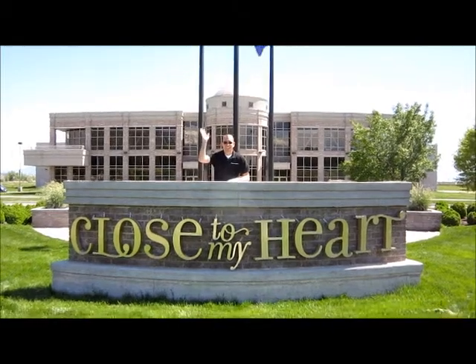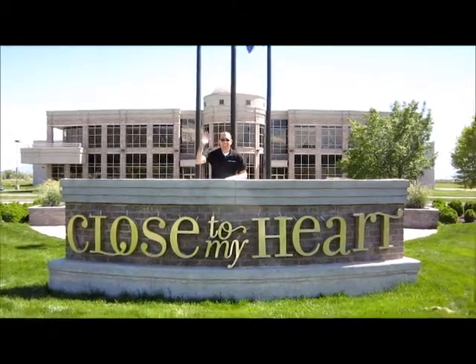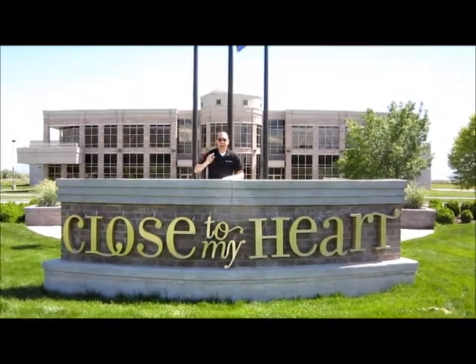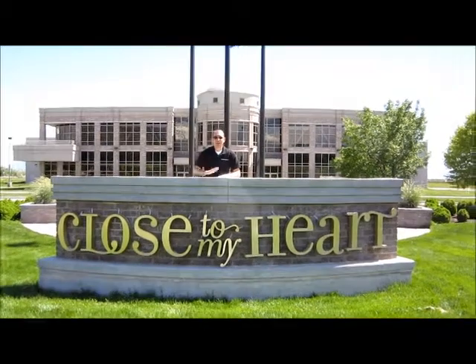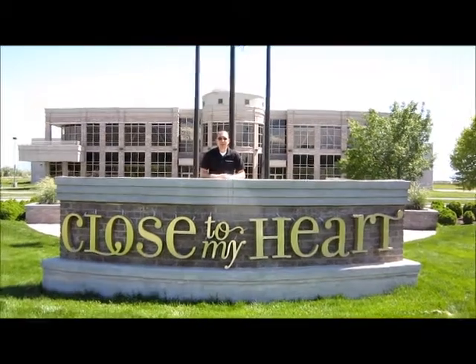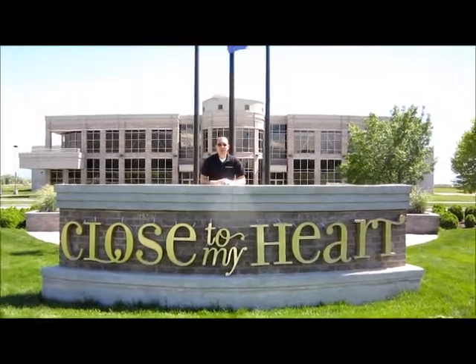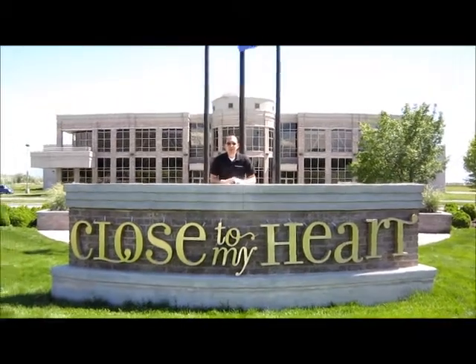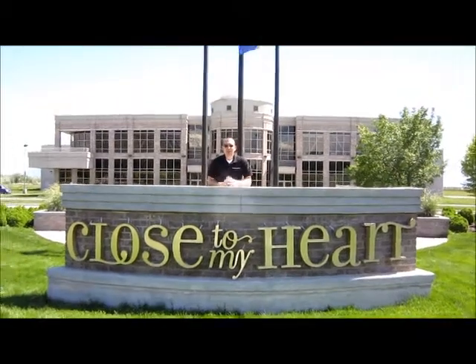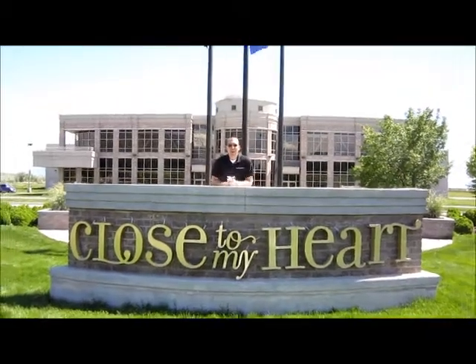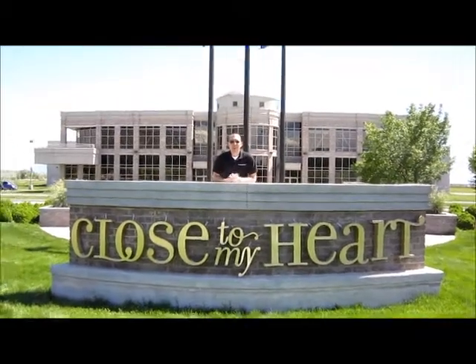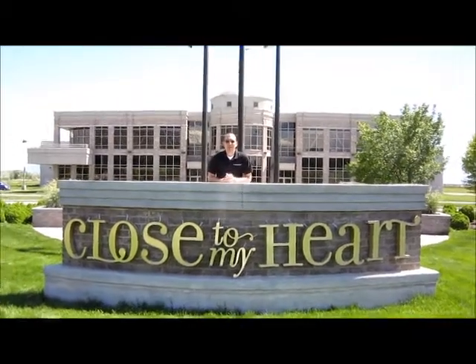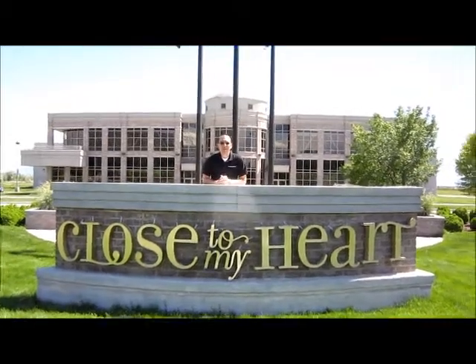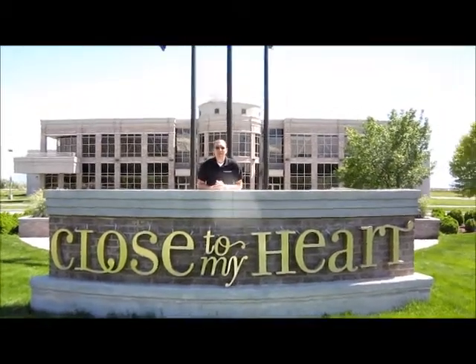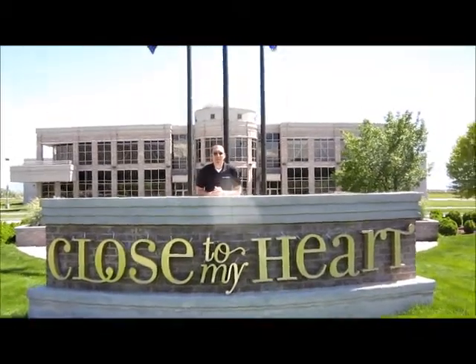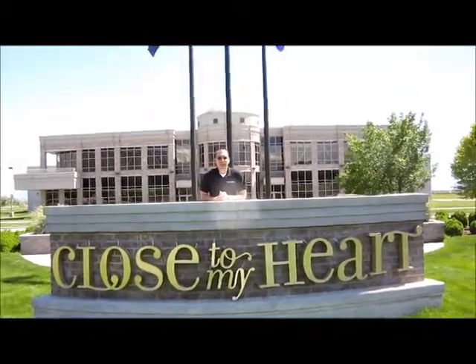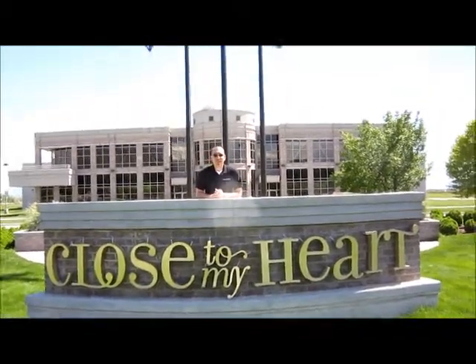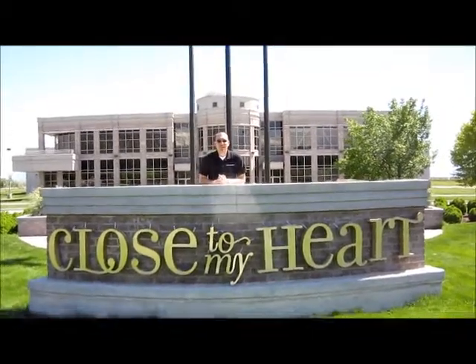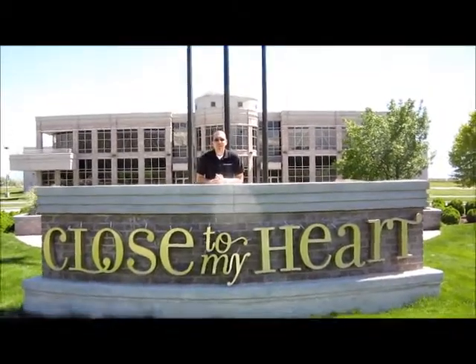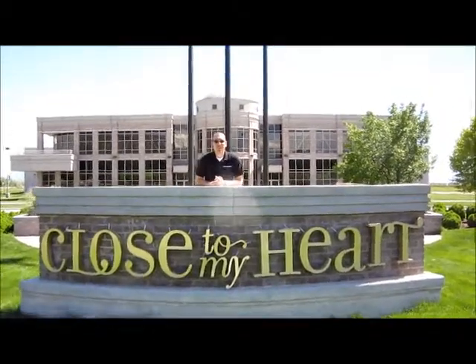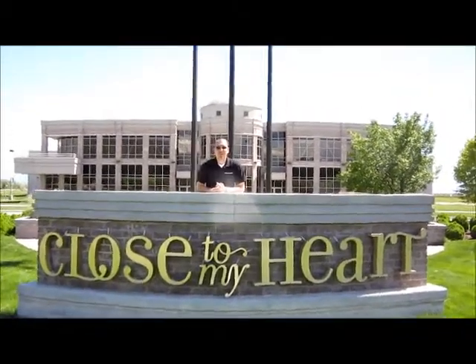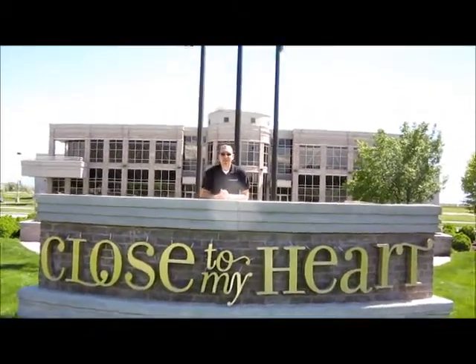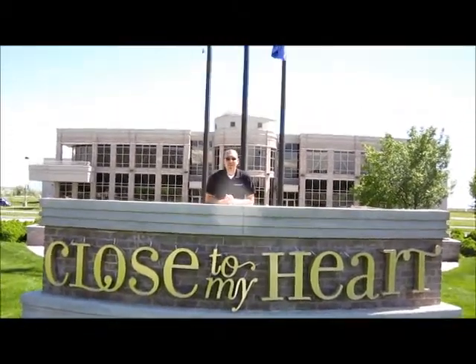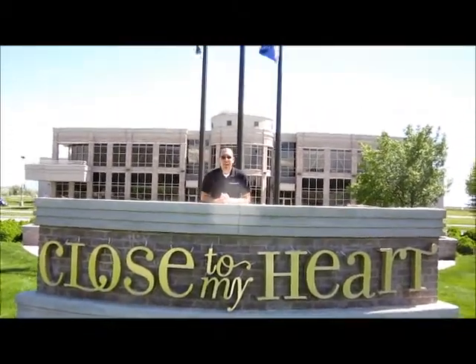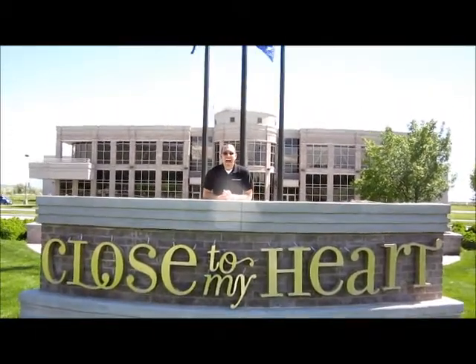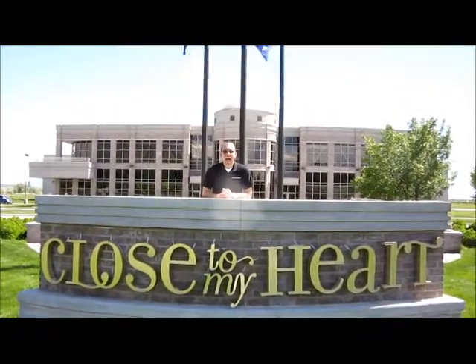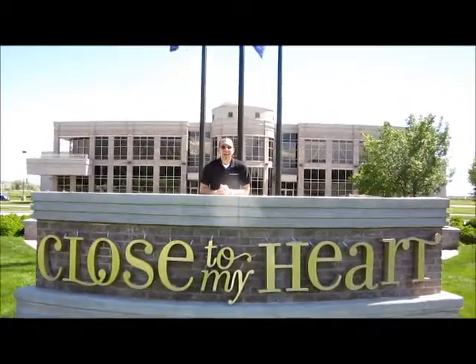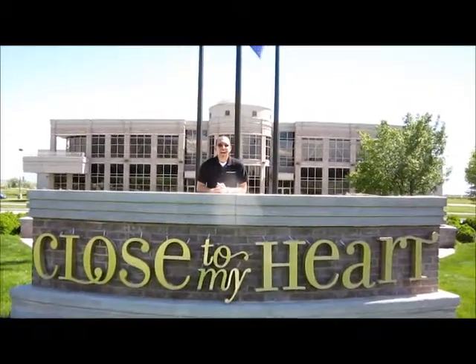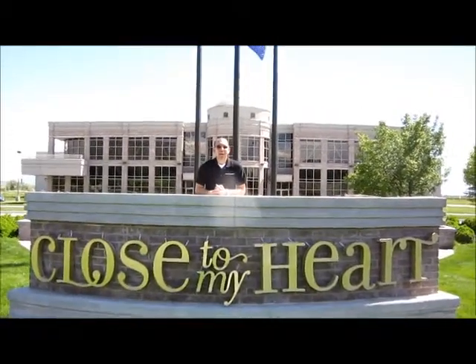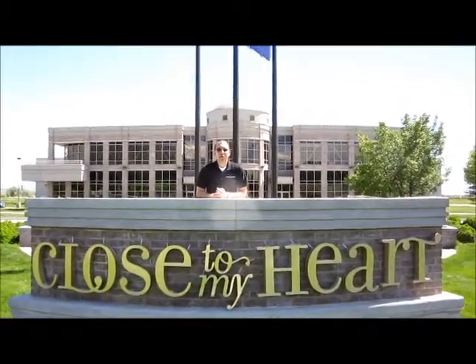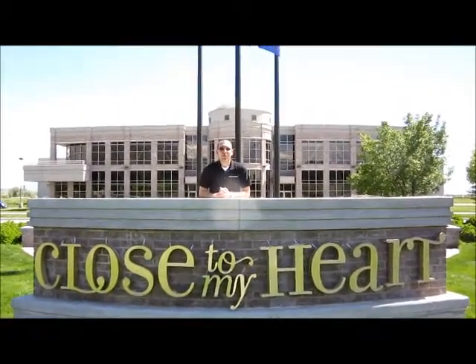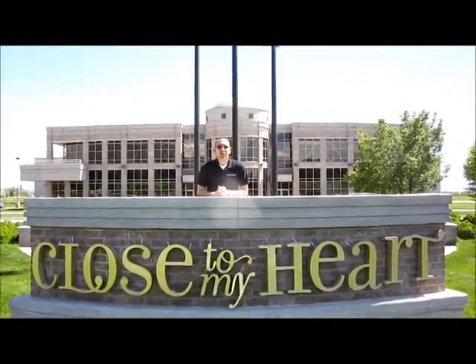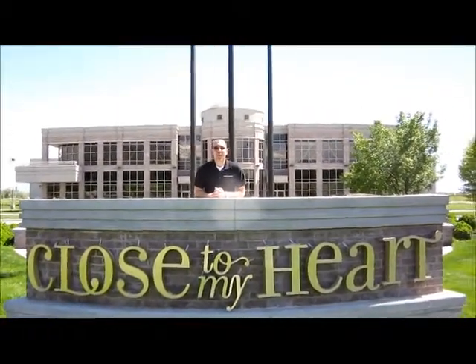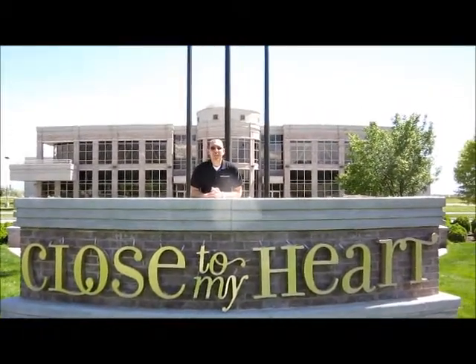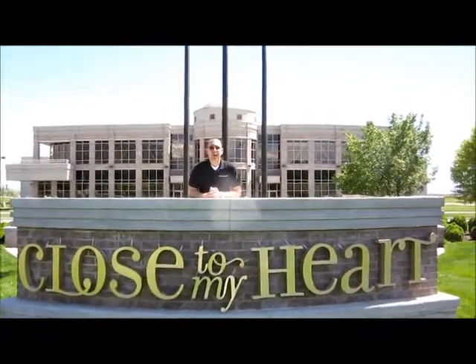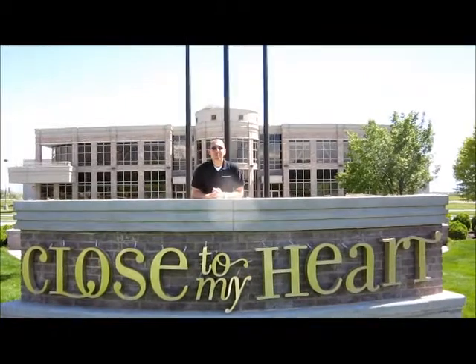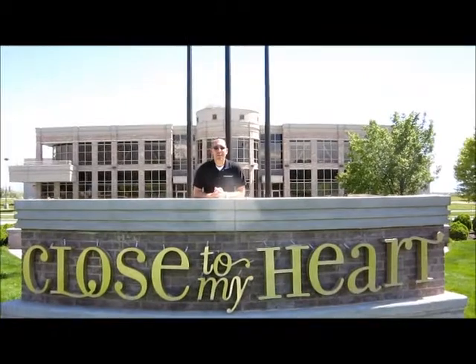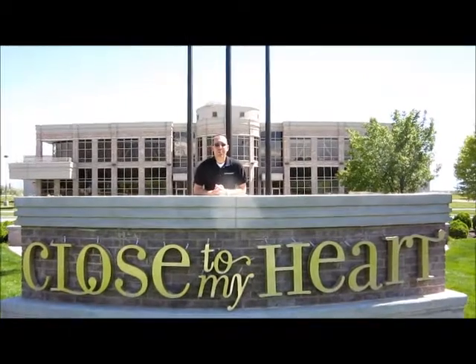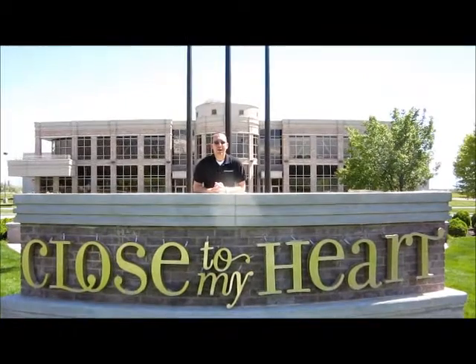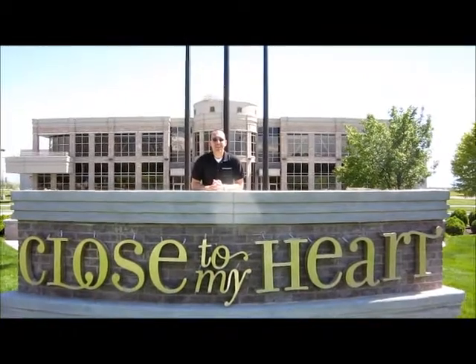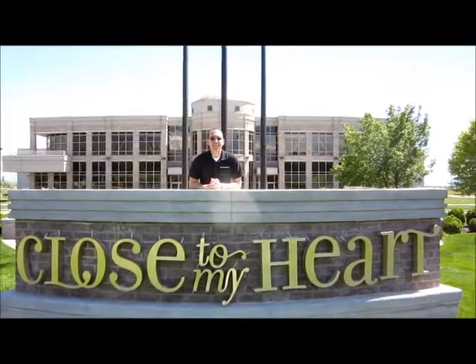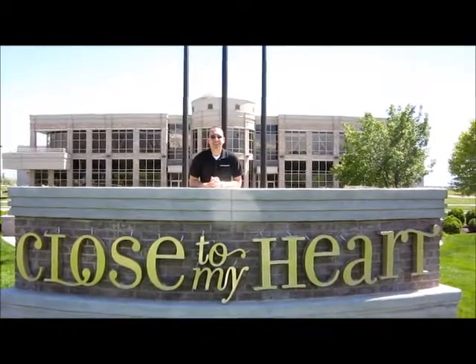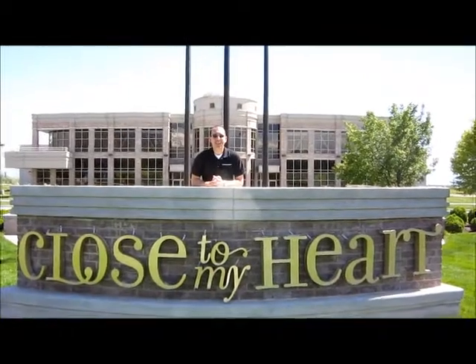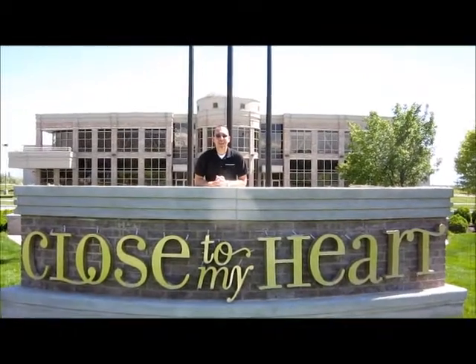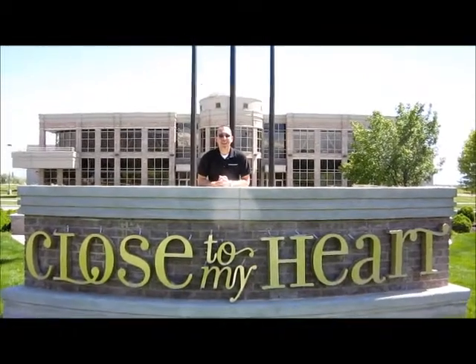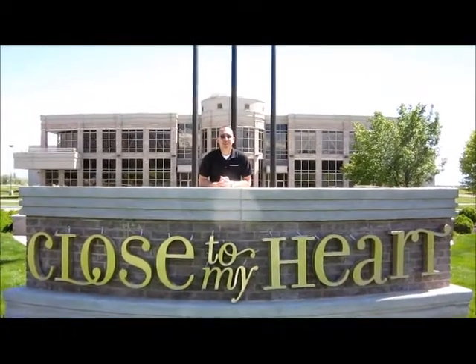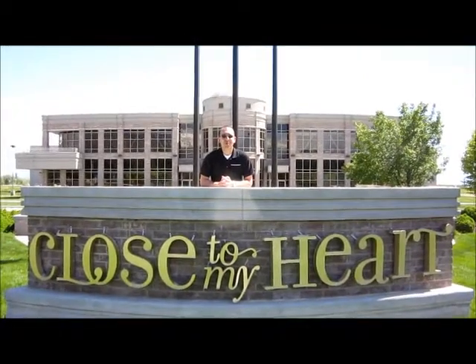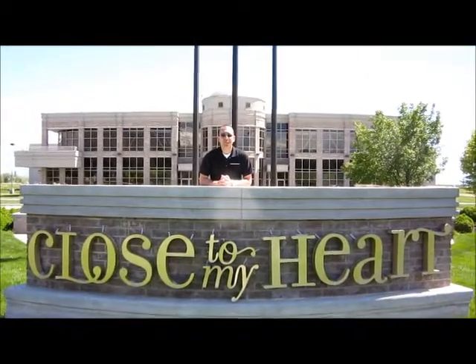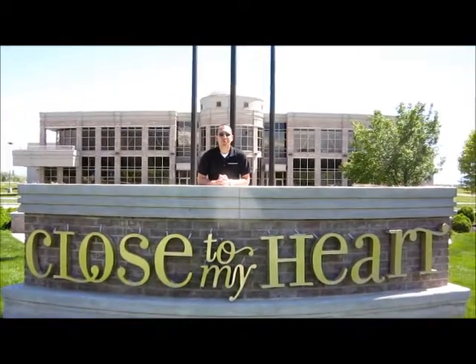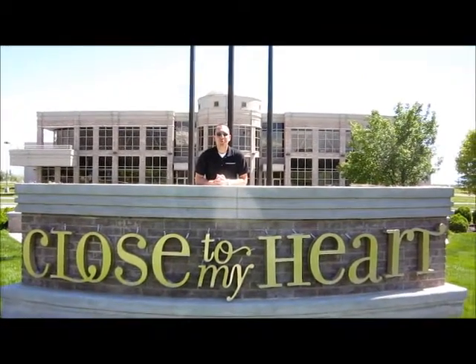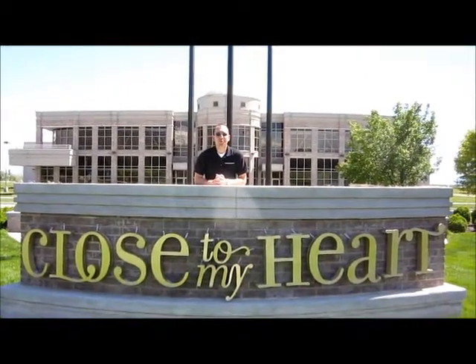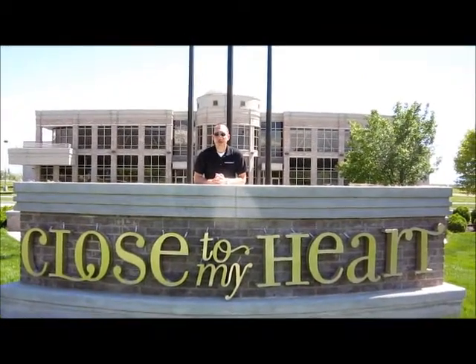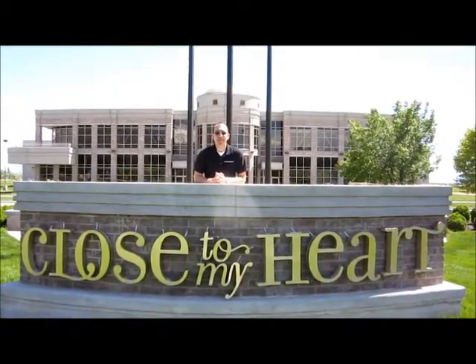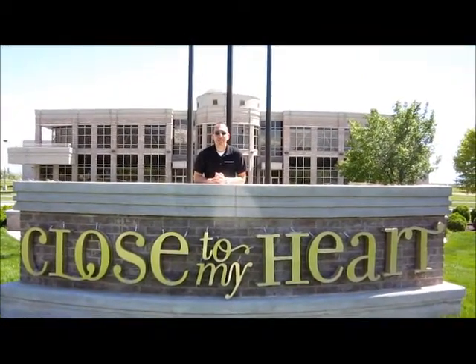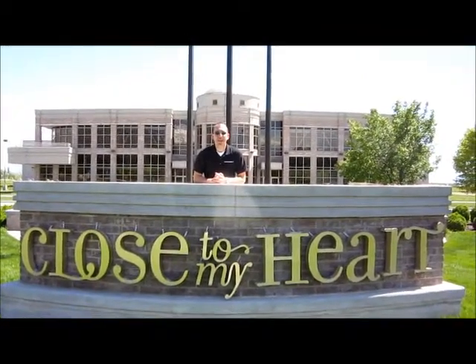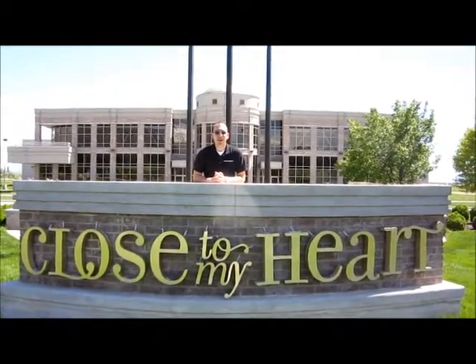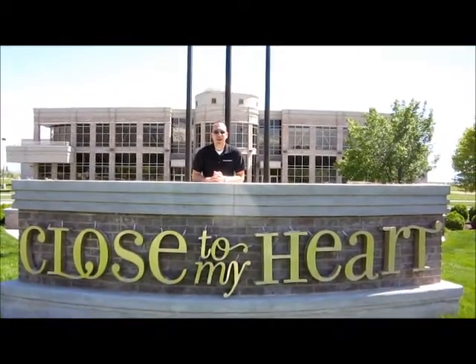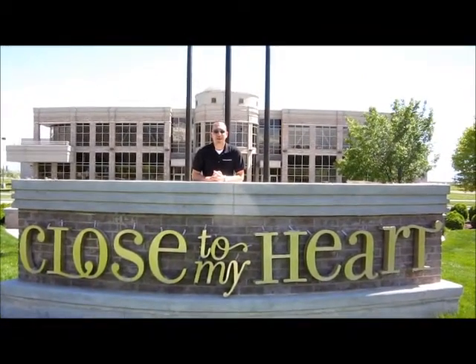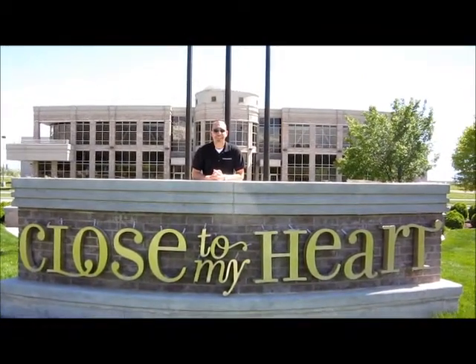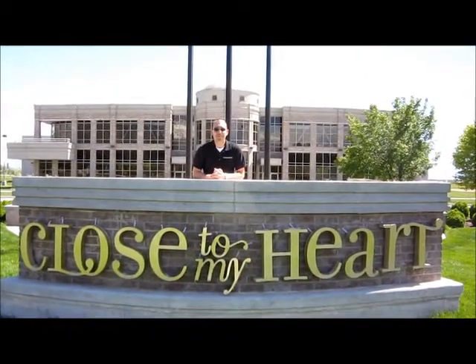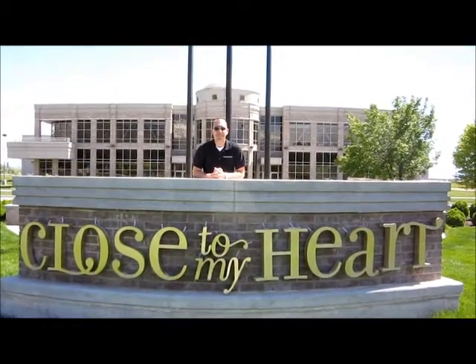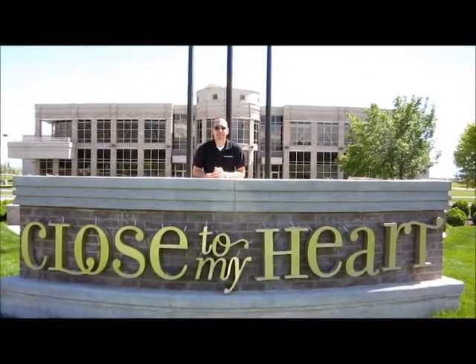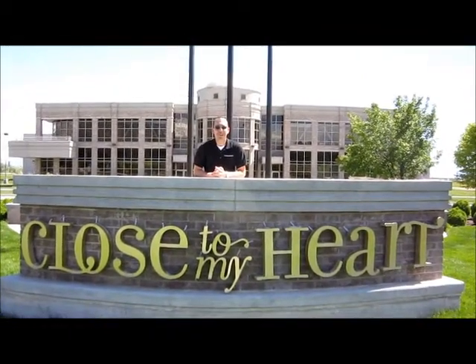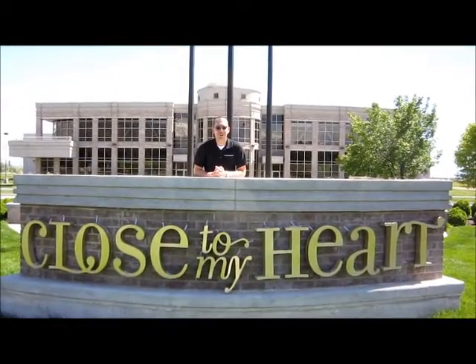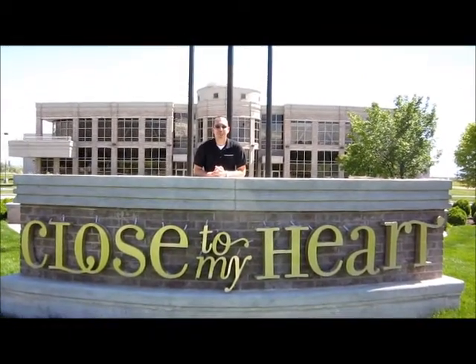Hi, welcome to another episode of Dr. Phil Scraps. I'm Dr. Phil Wilhelm, Independent Consultant and Director with Close to My Heart Stamping and Scrapbooking.